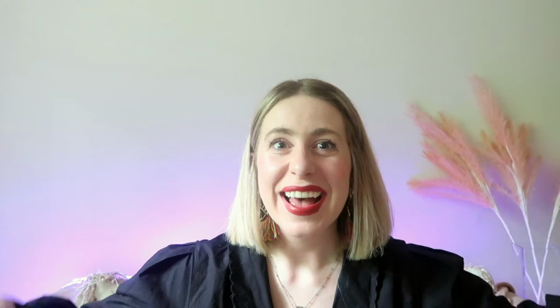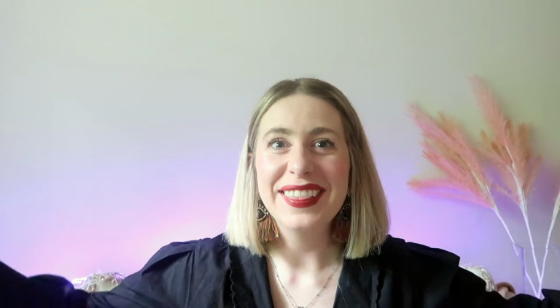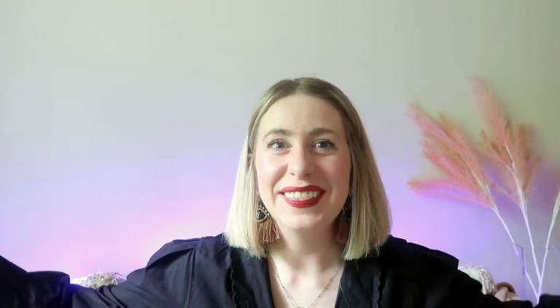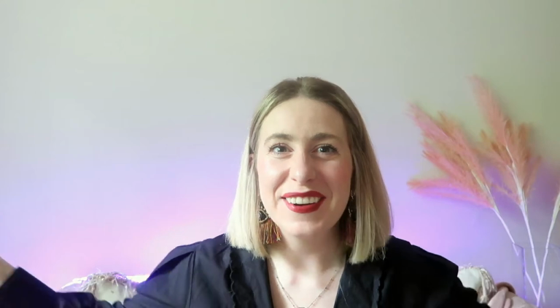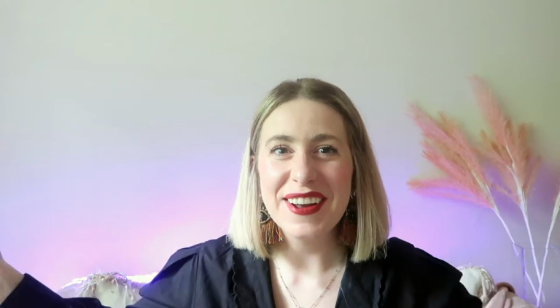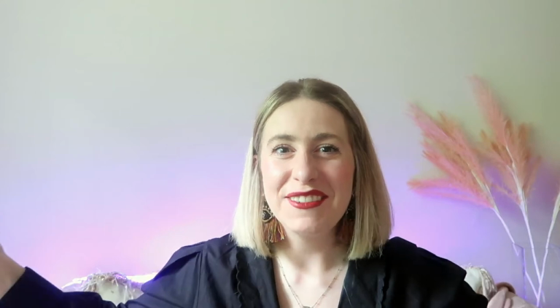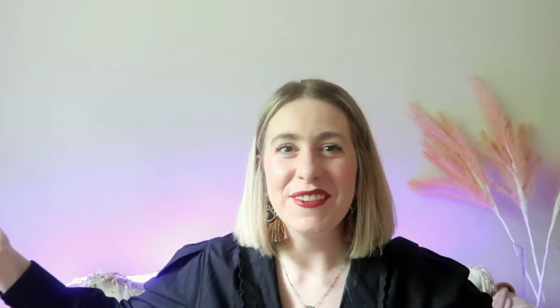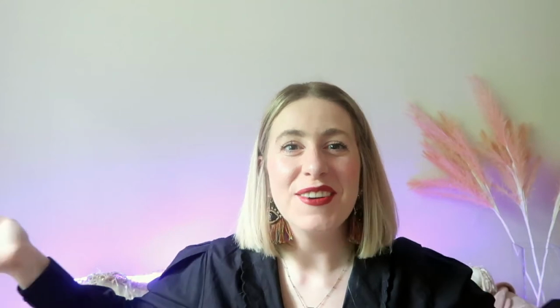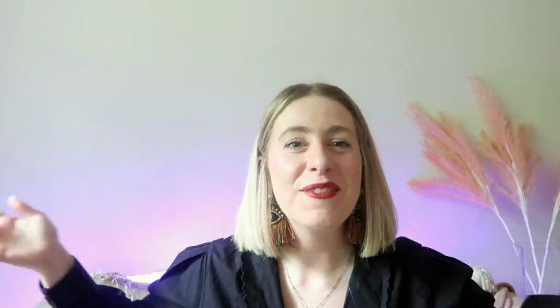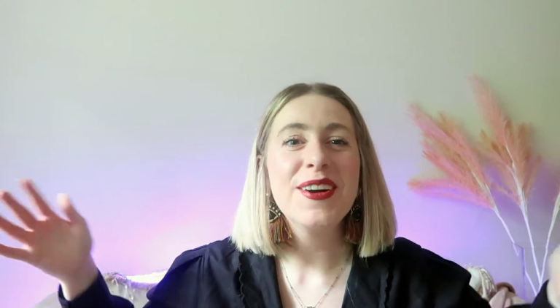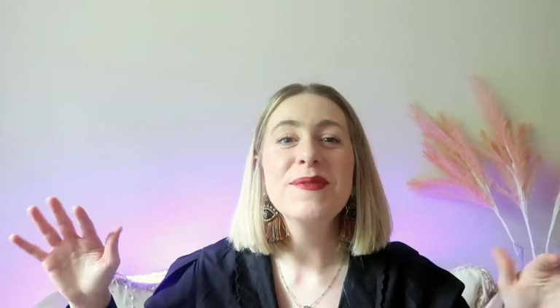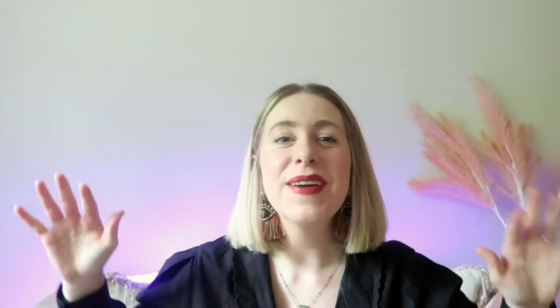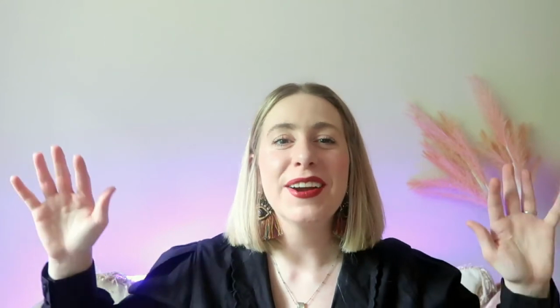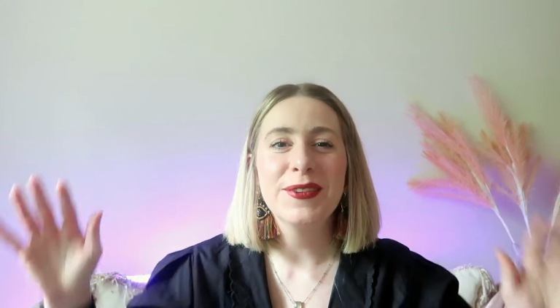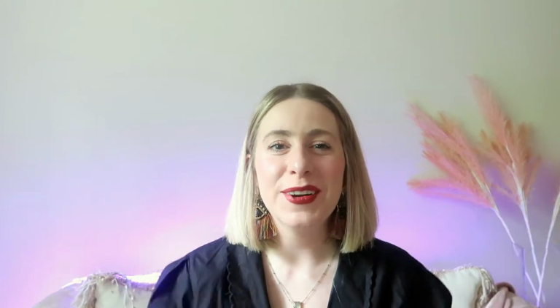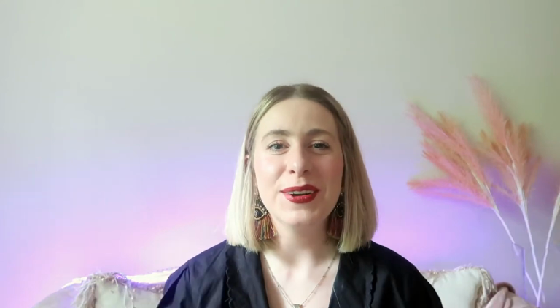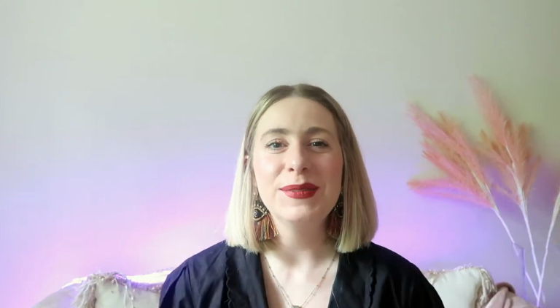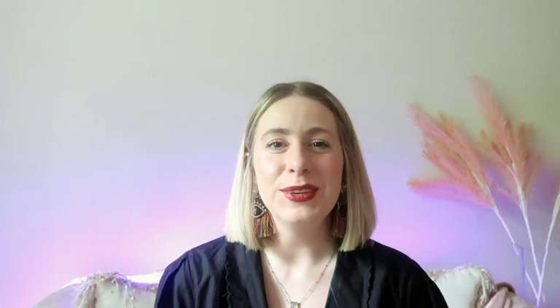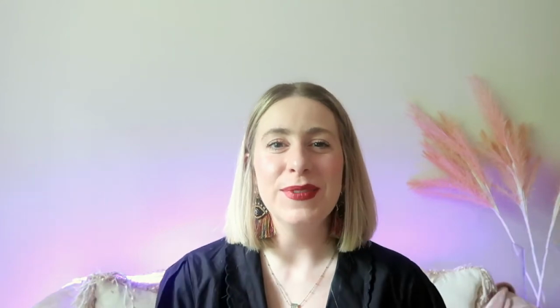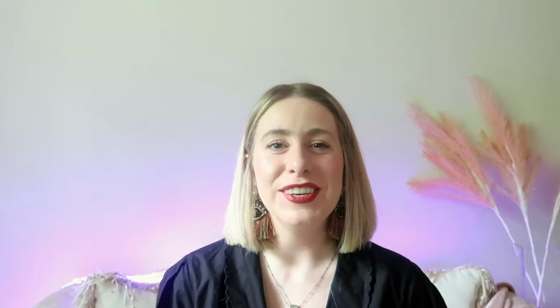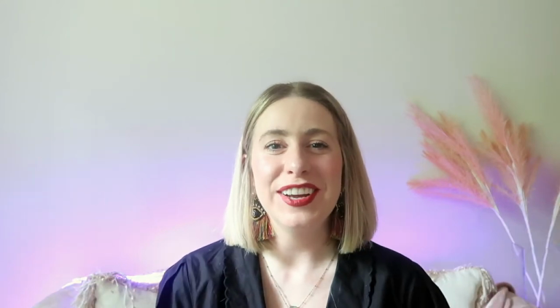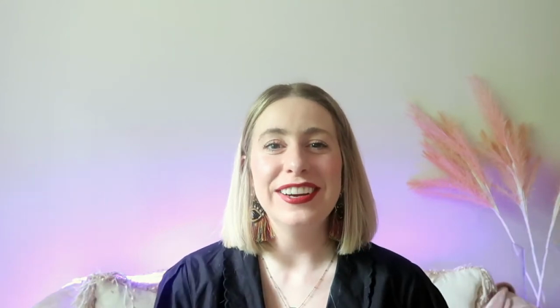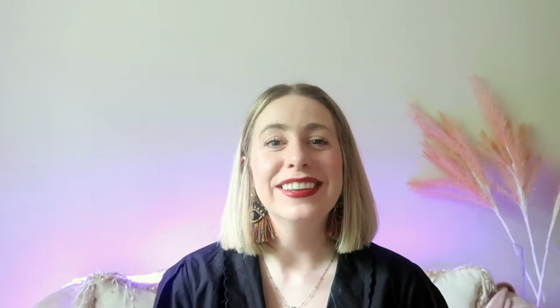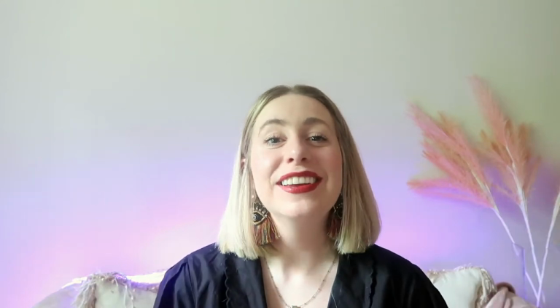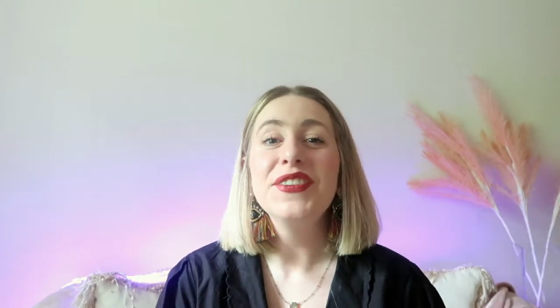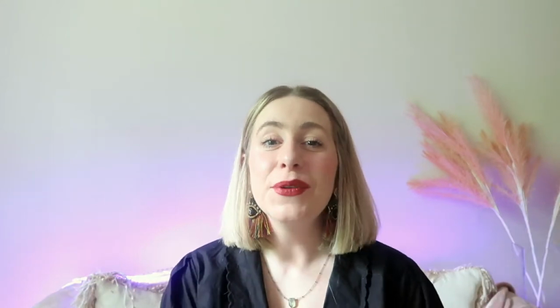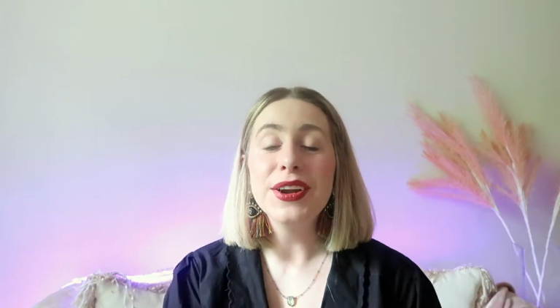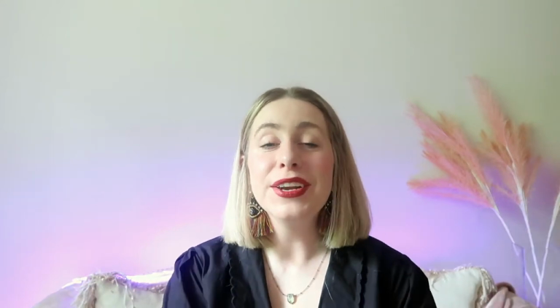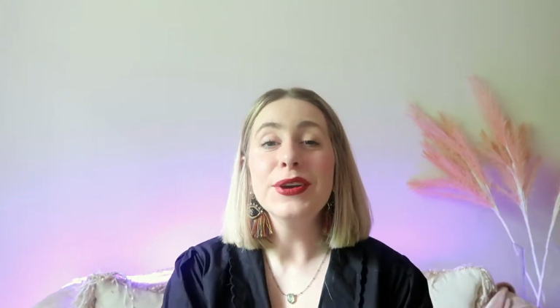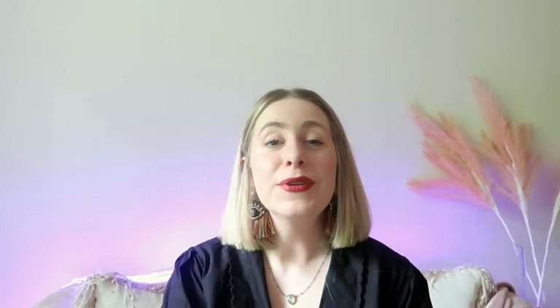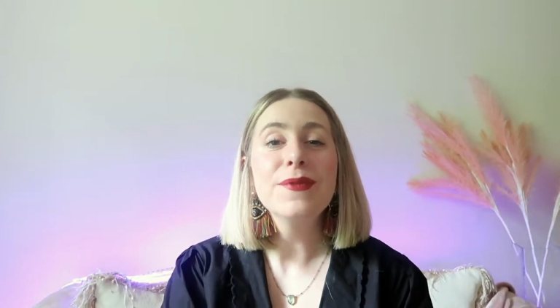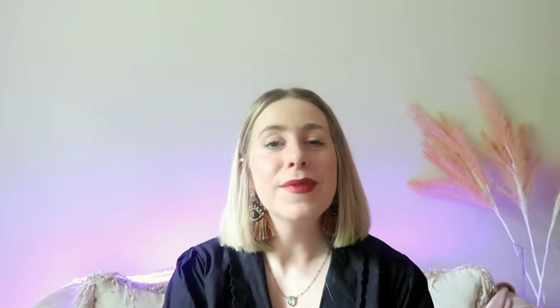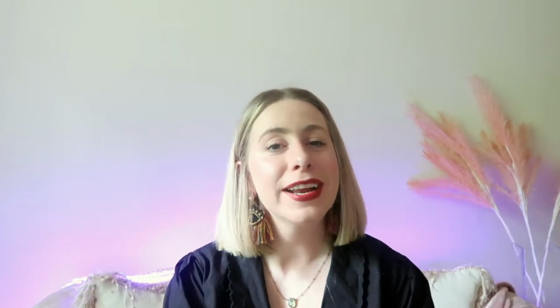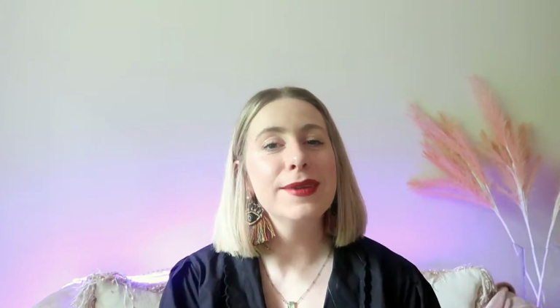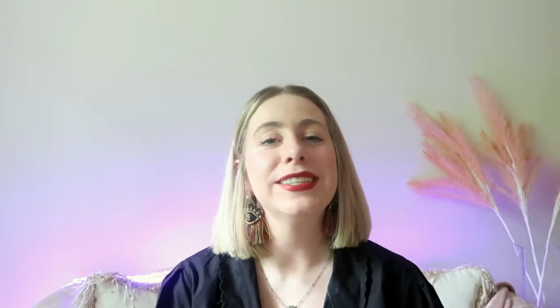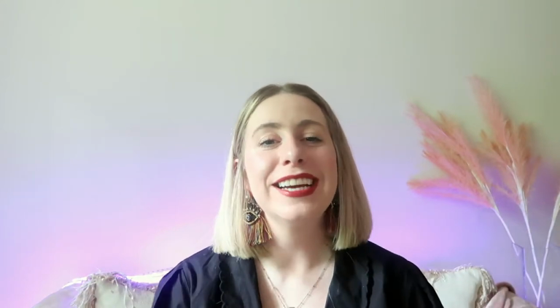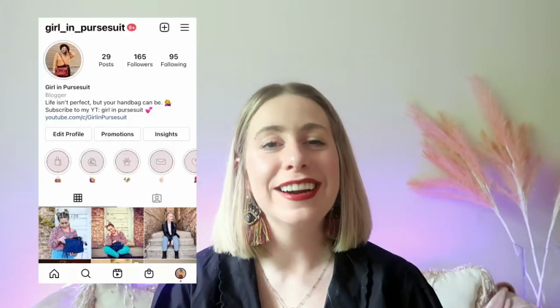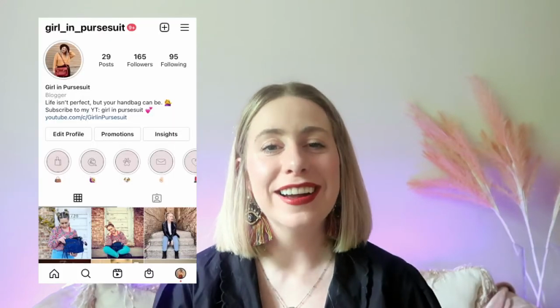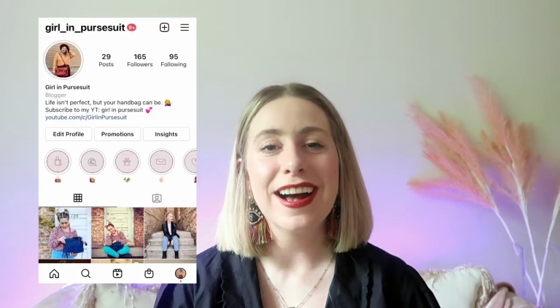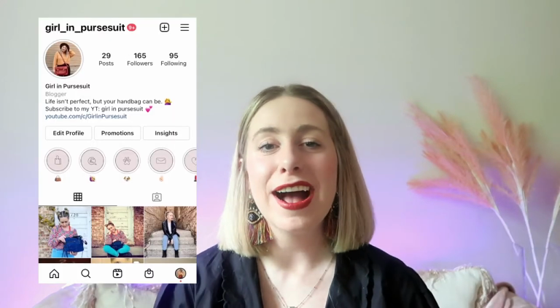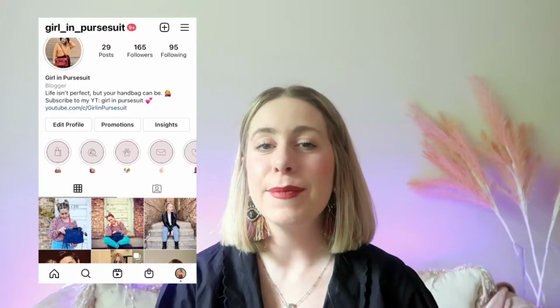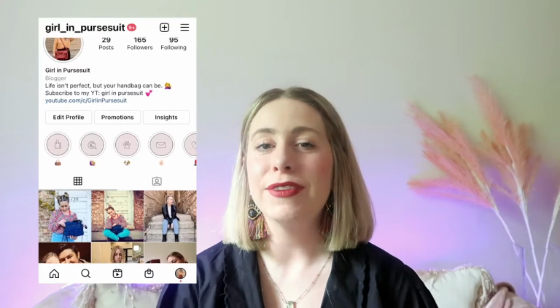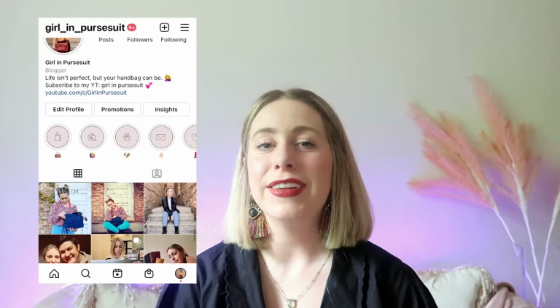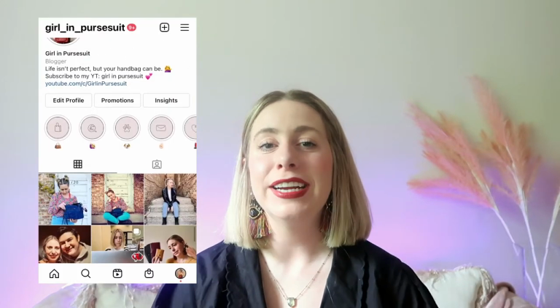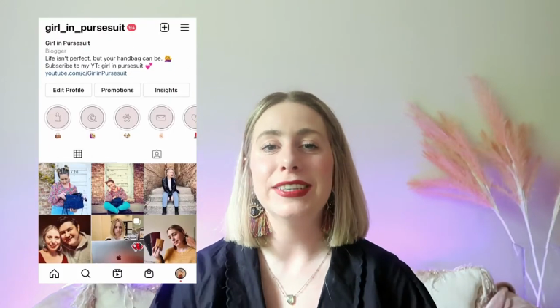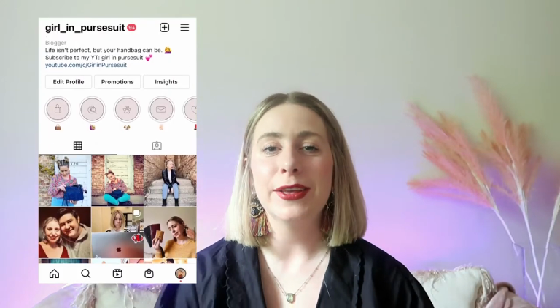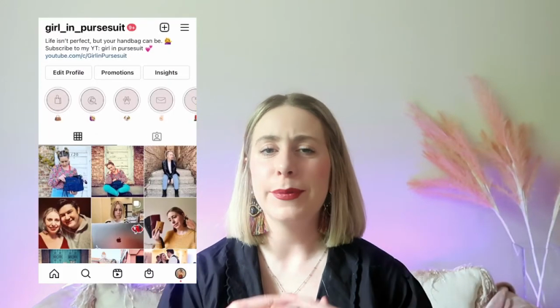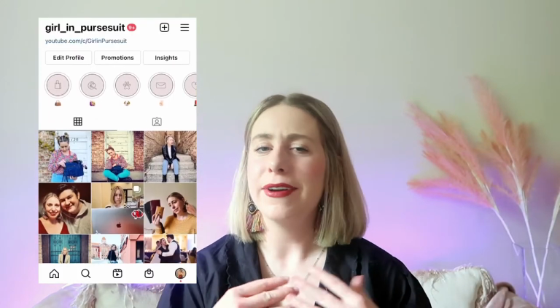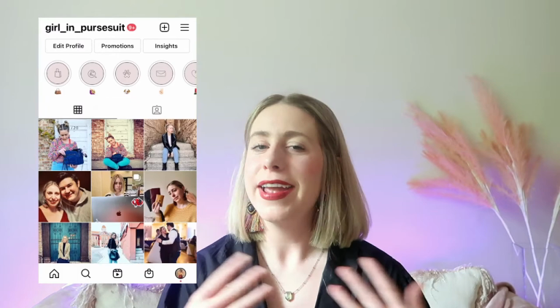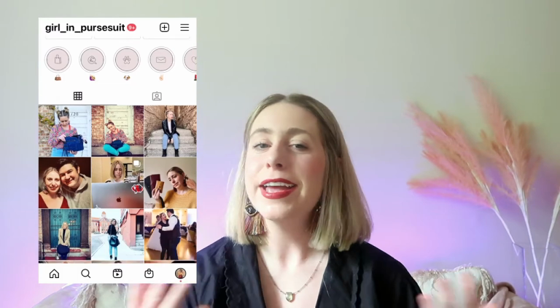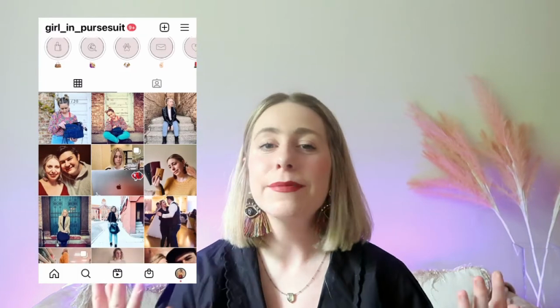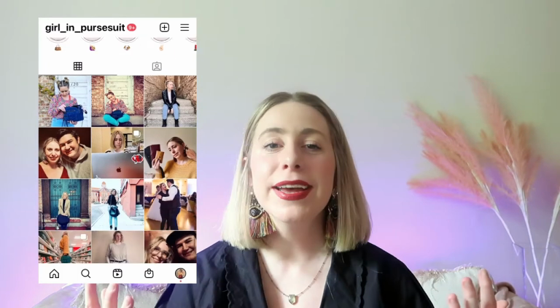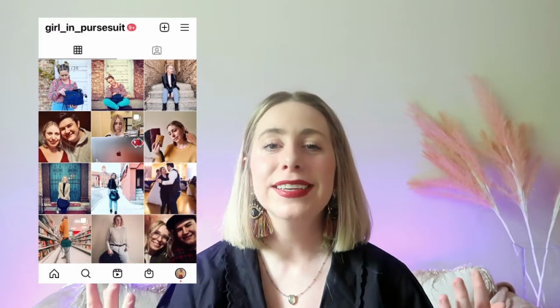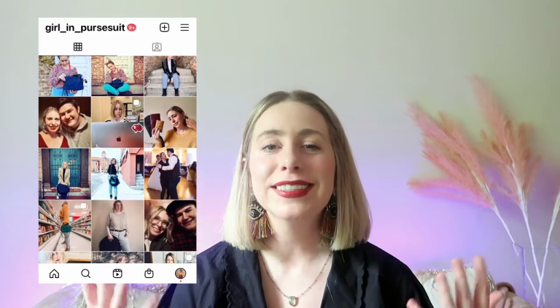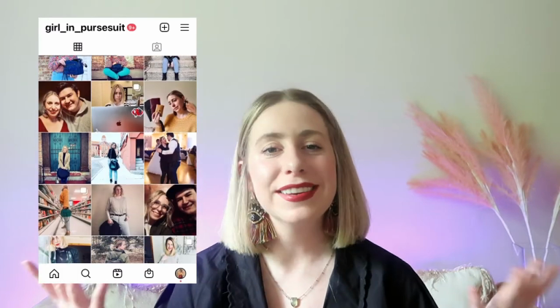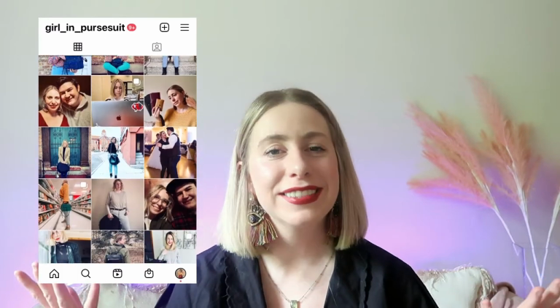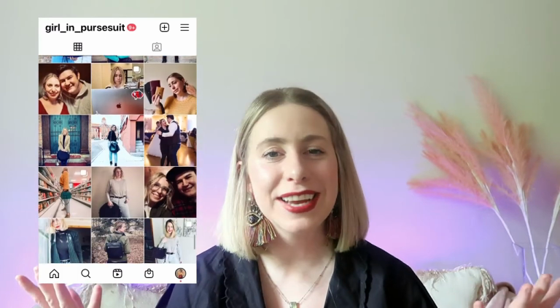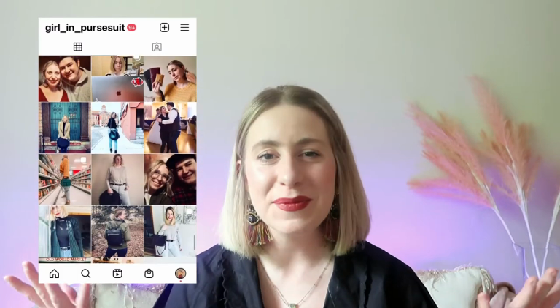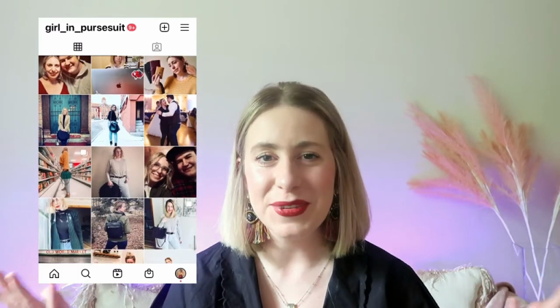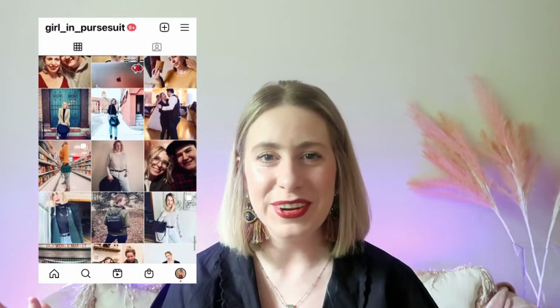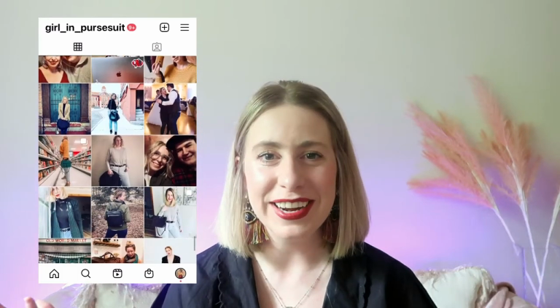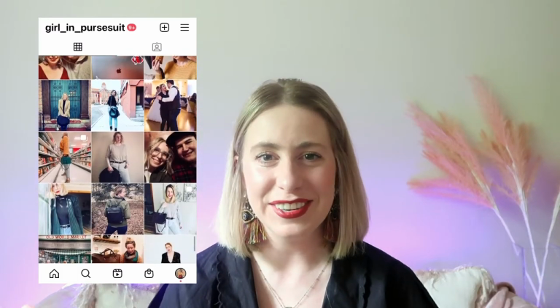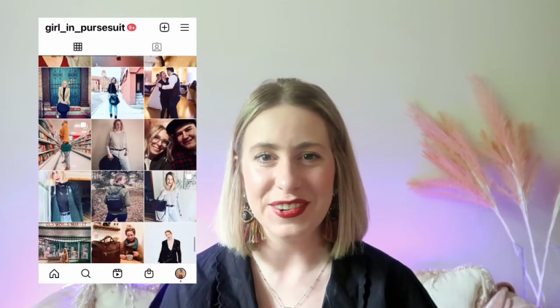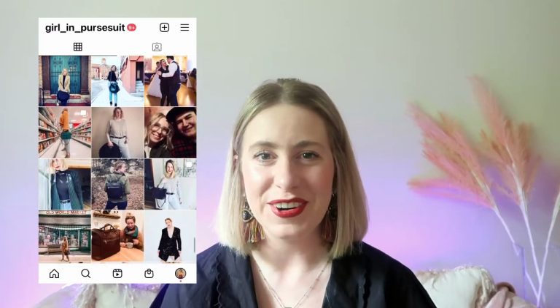Hello everyone, welcome back or welcome to my channel. If you are new, my name is Erica. I make videos all about handbags, lifestyle, beauty, and decor.